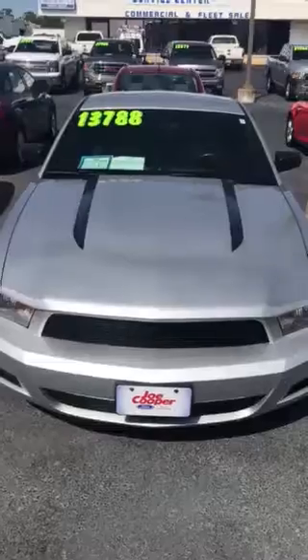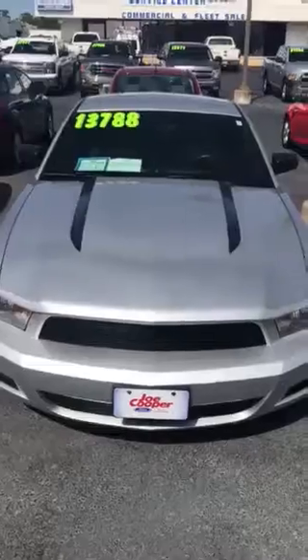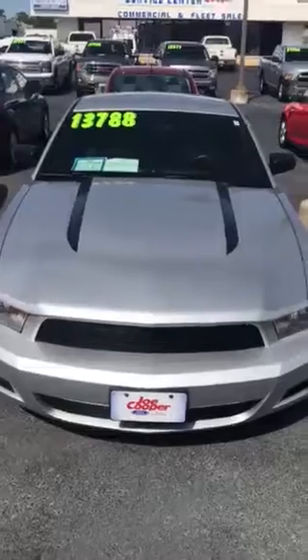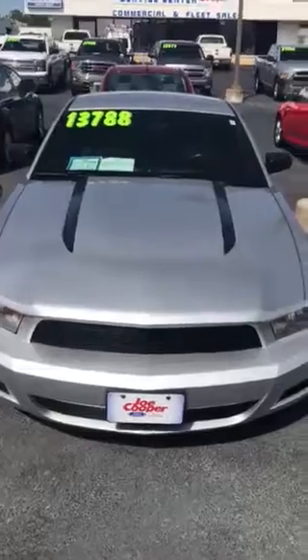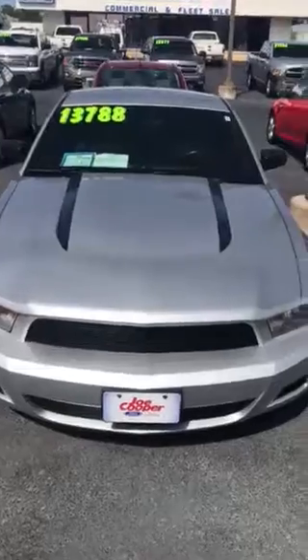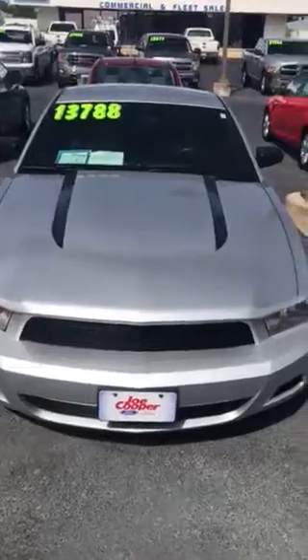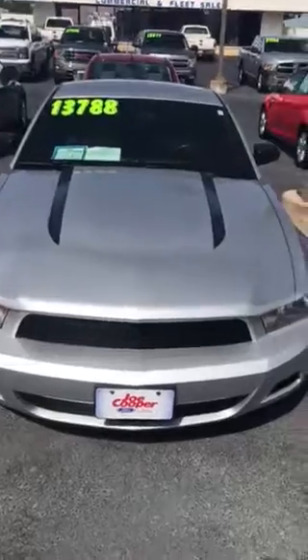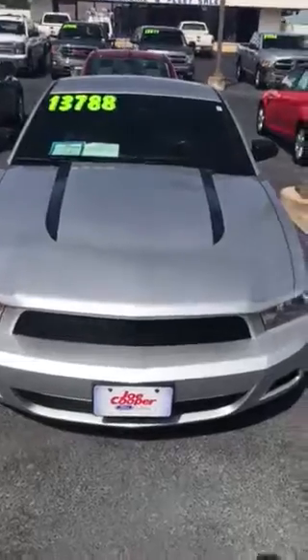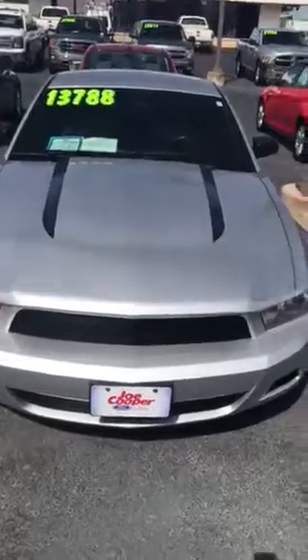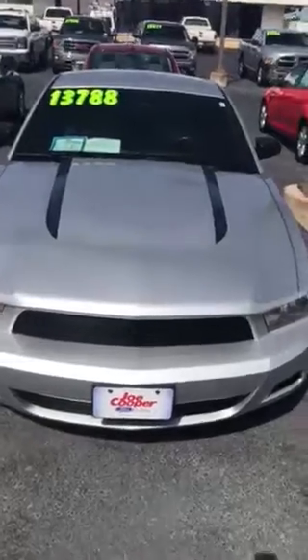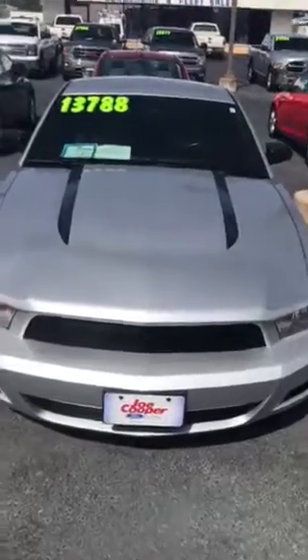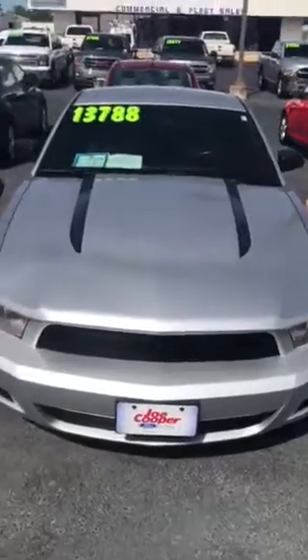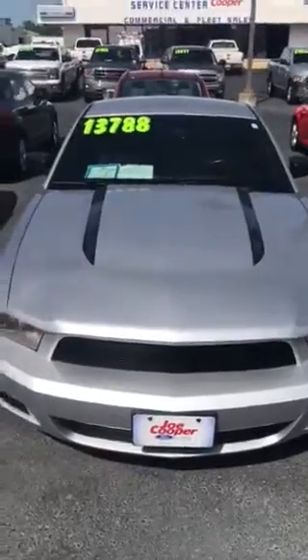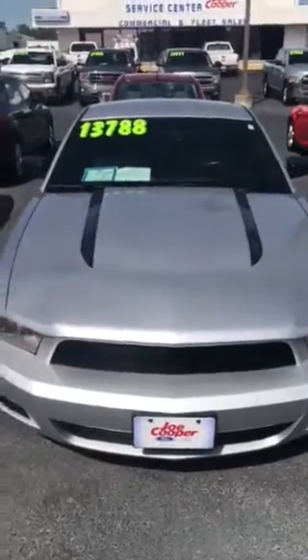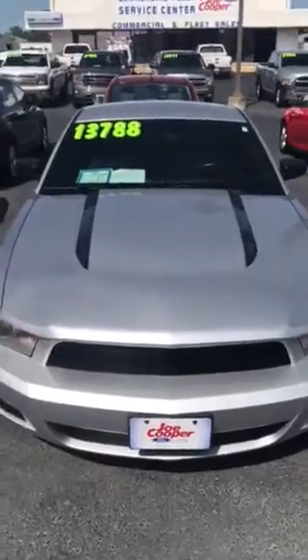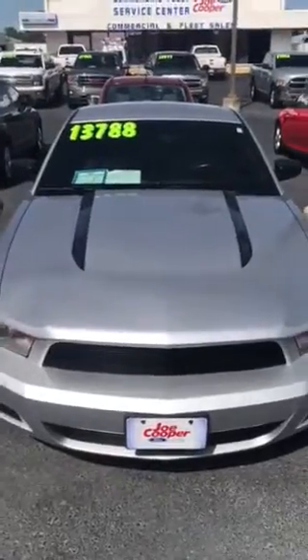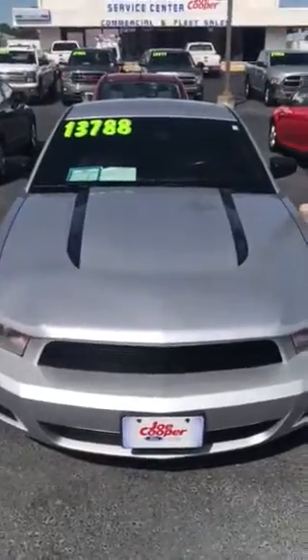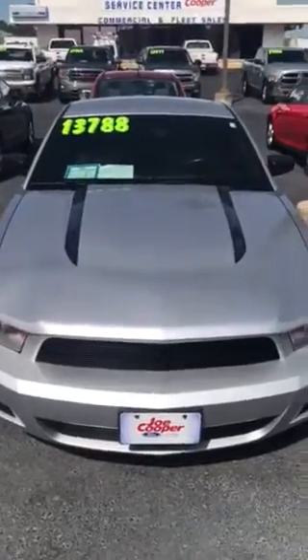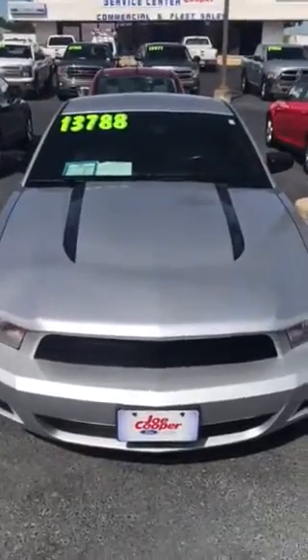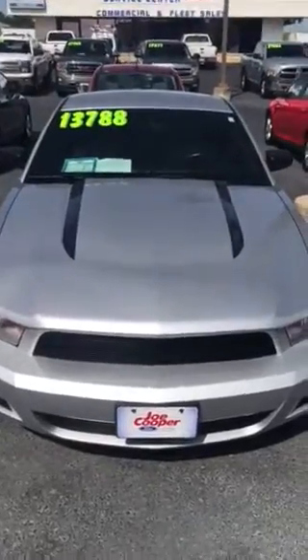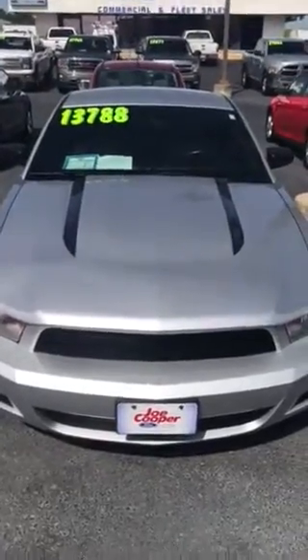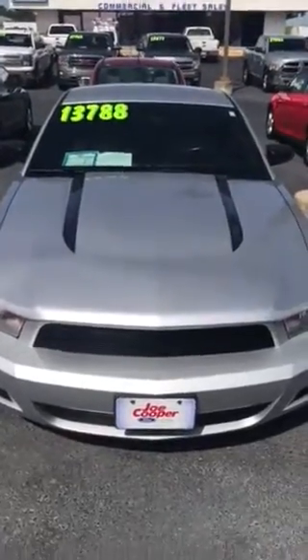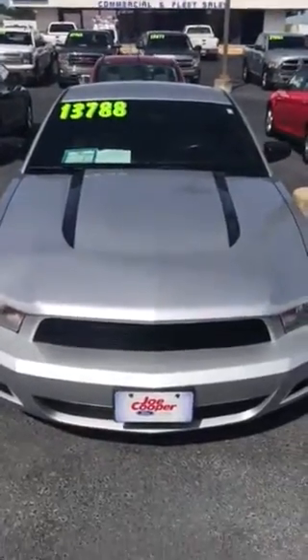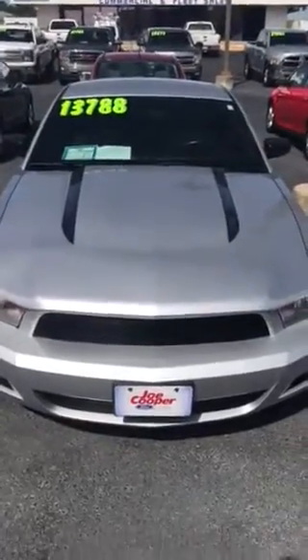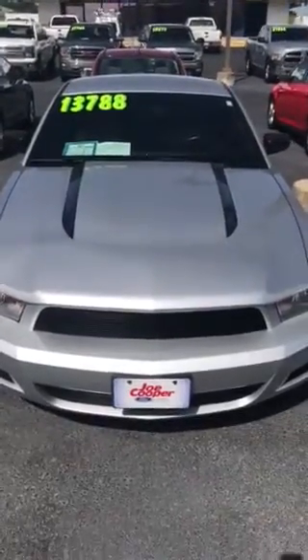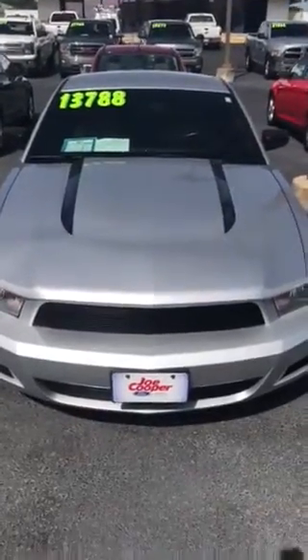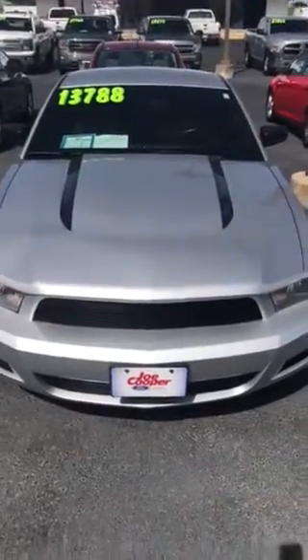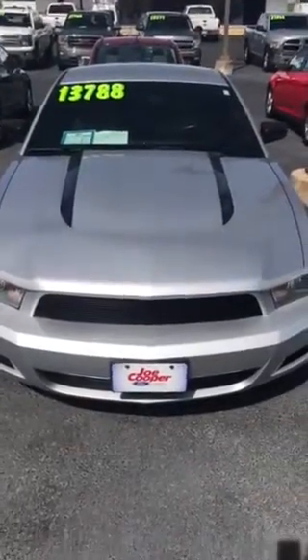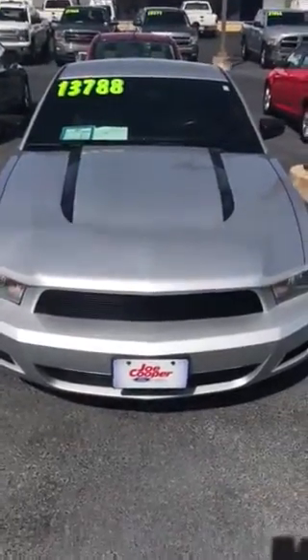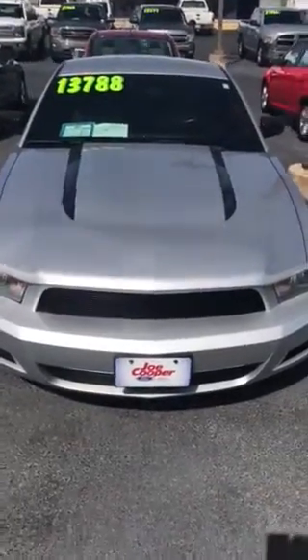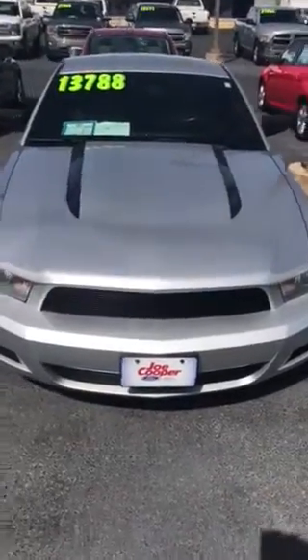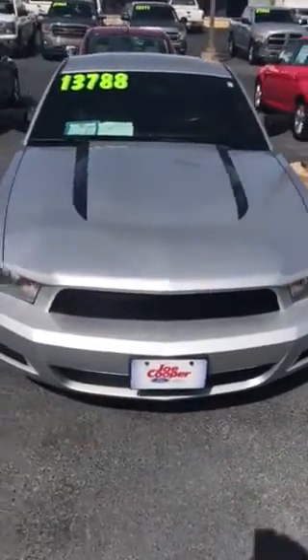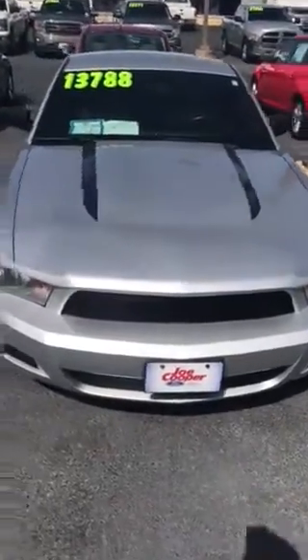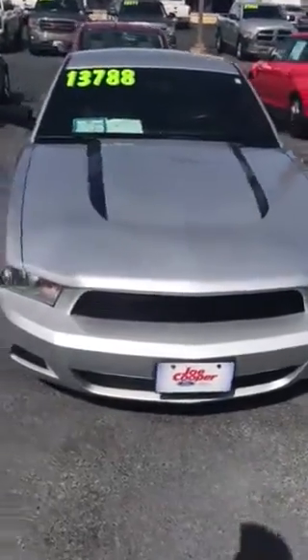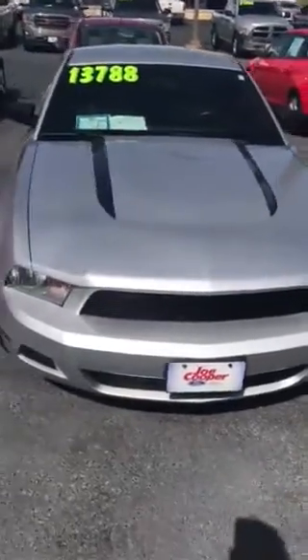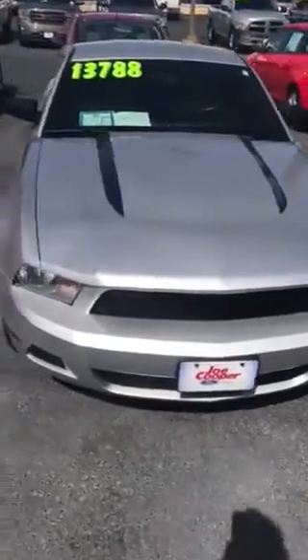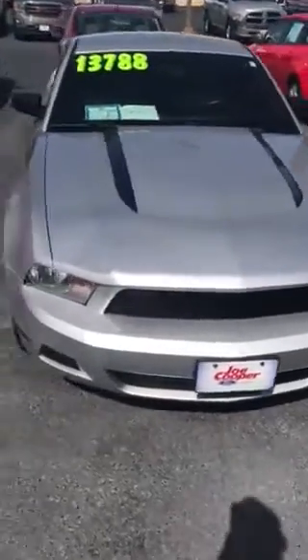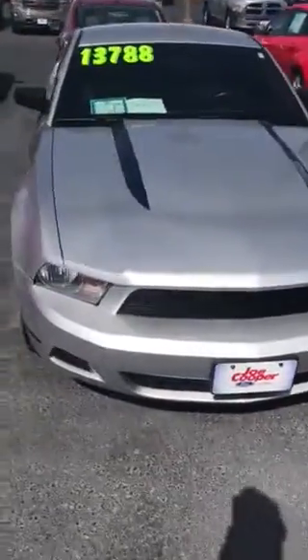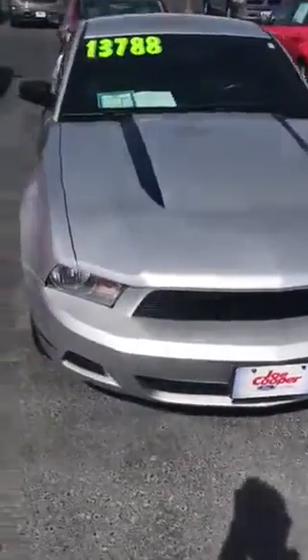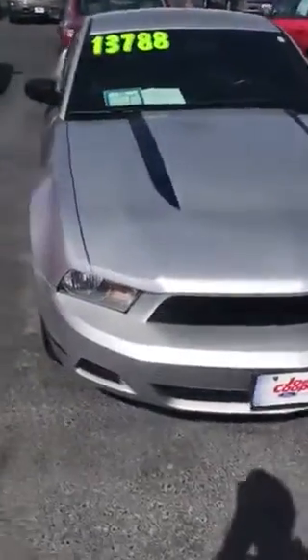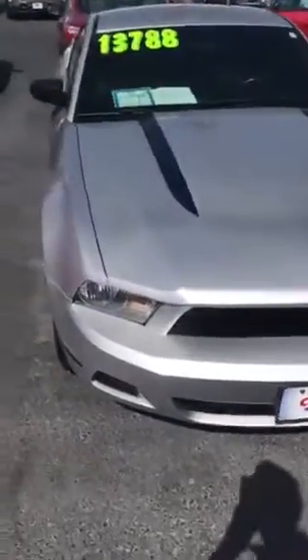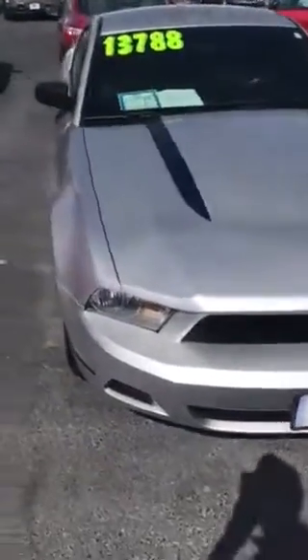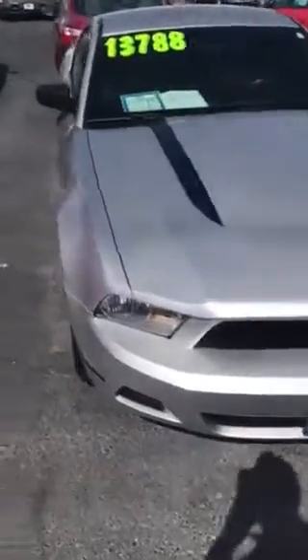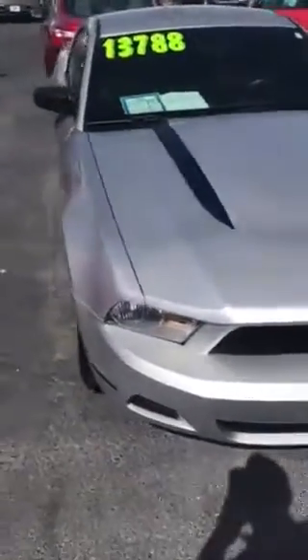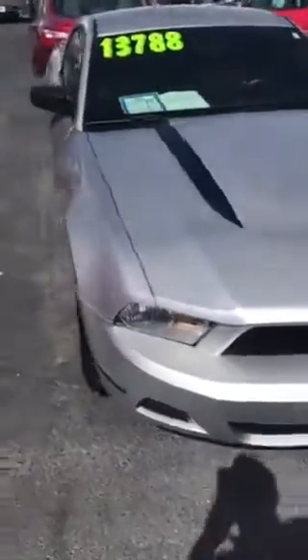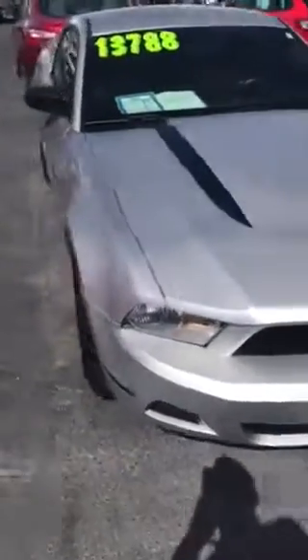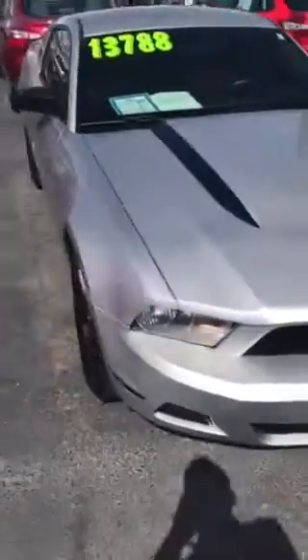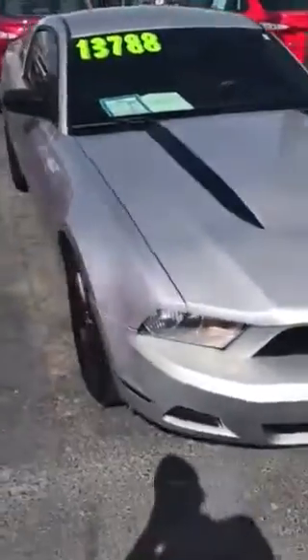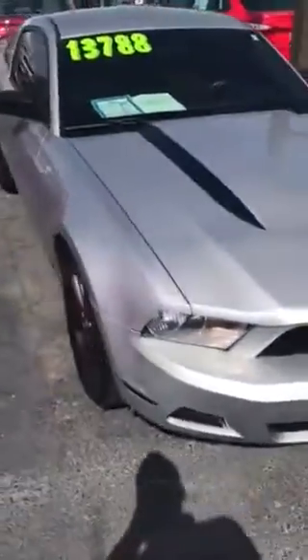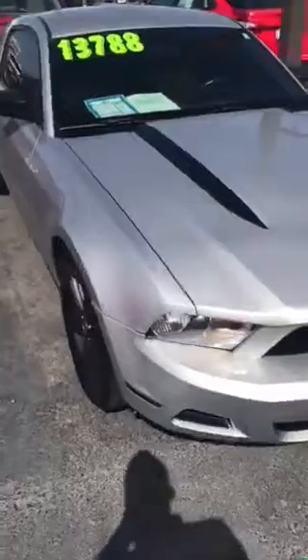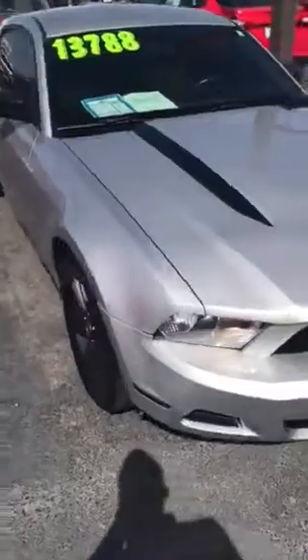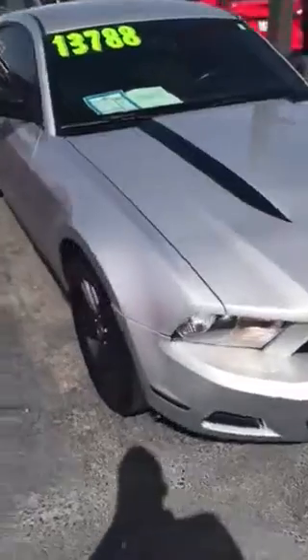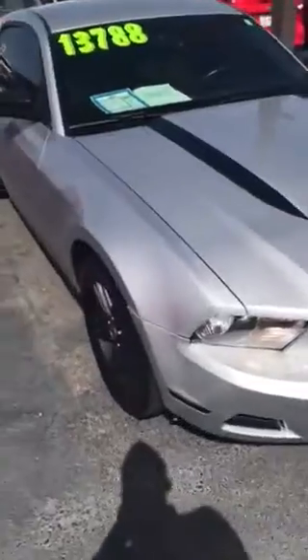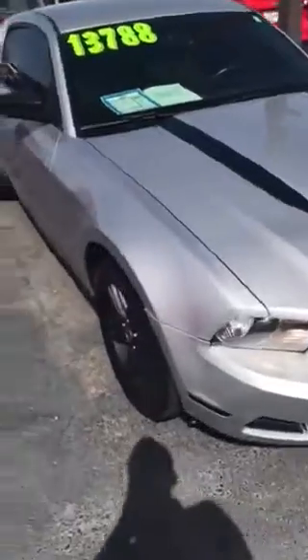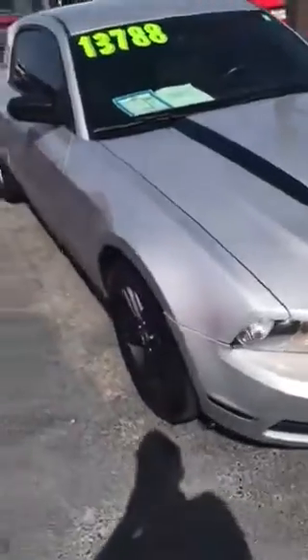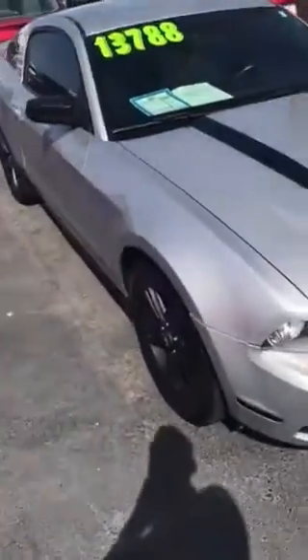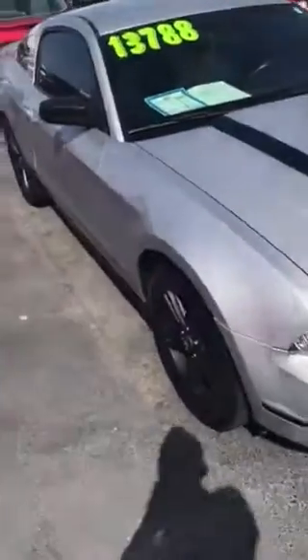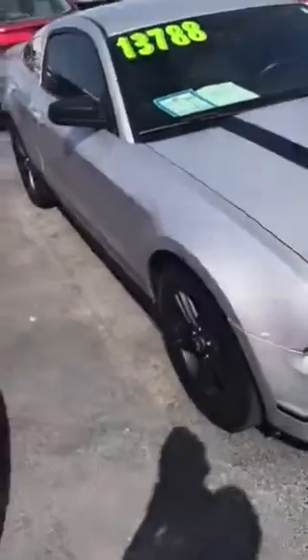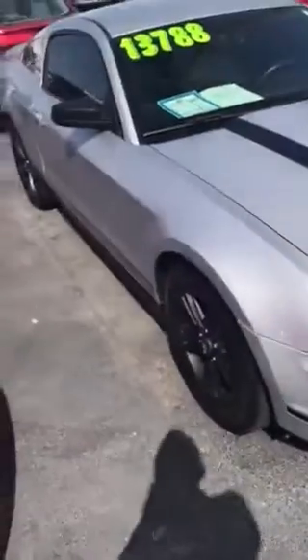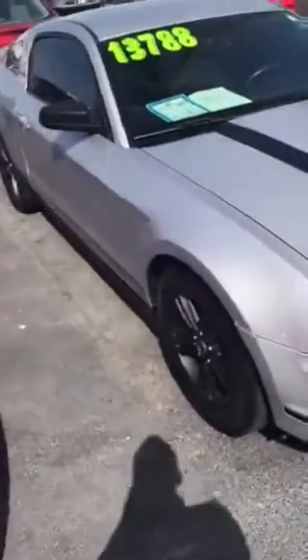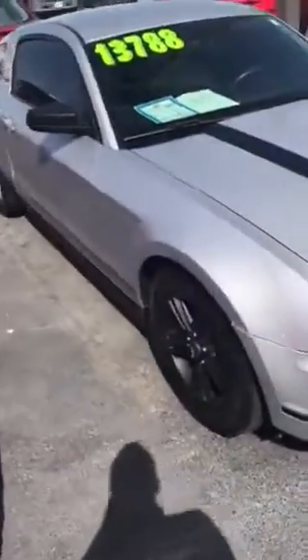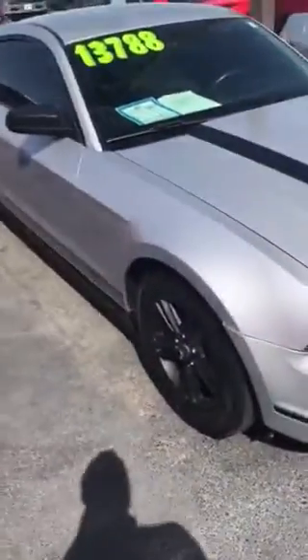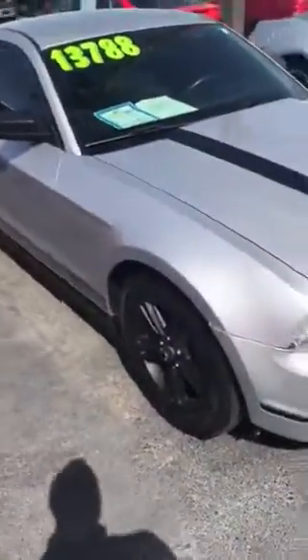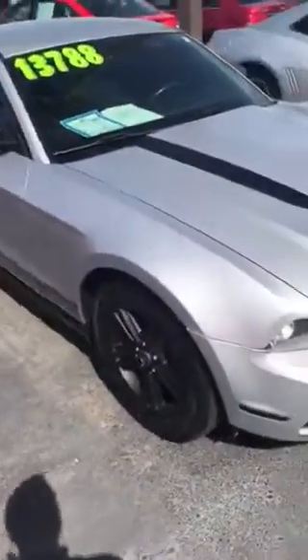Hi Michael, this is Tom Becker from Joe Cooper Ford, just doing a quick walk-around video on the 2012 Mustang that you inquired about.